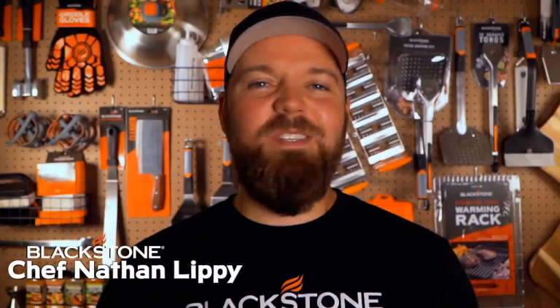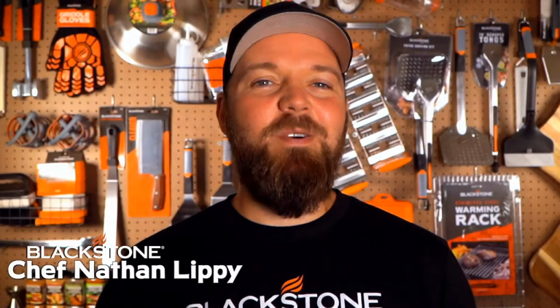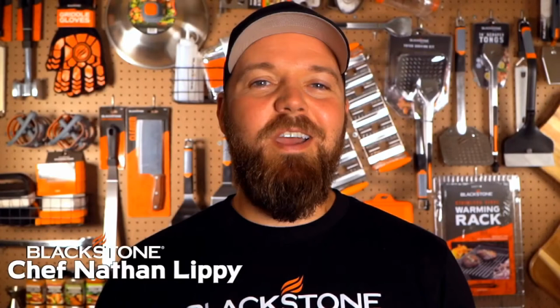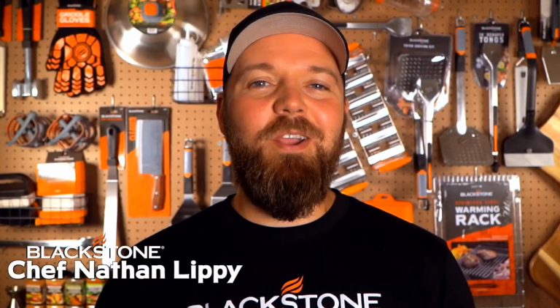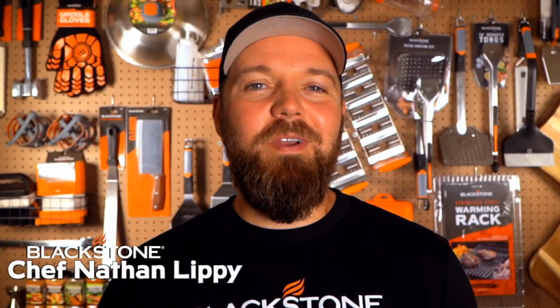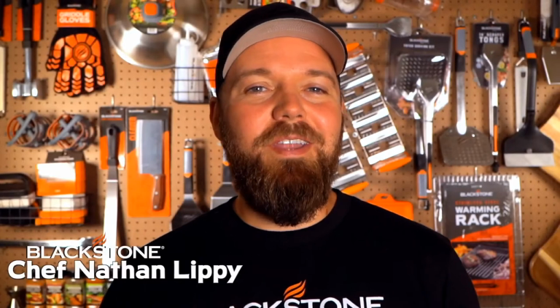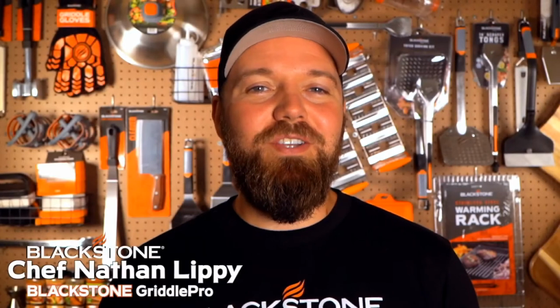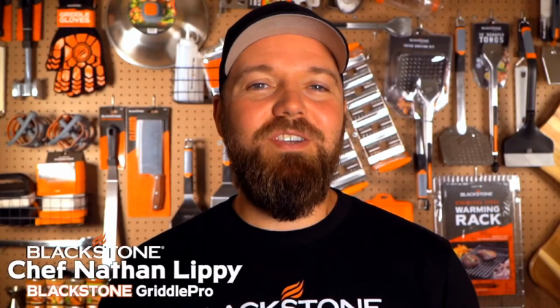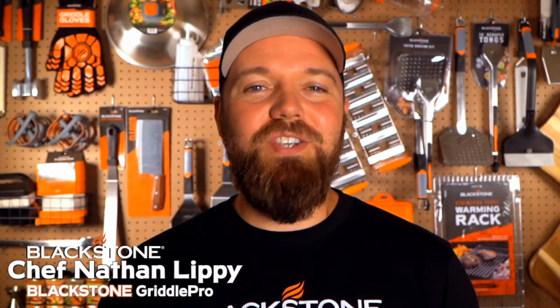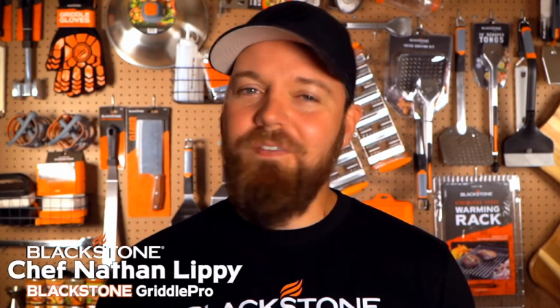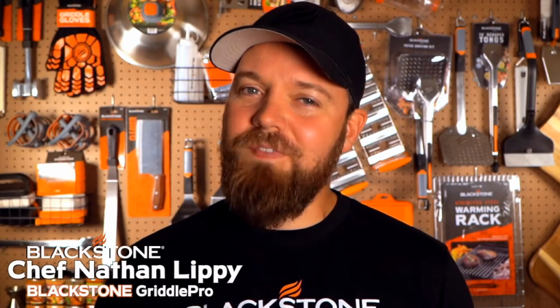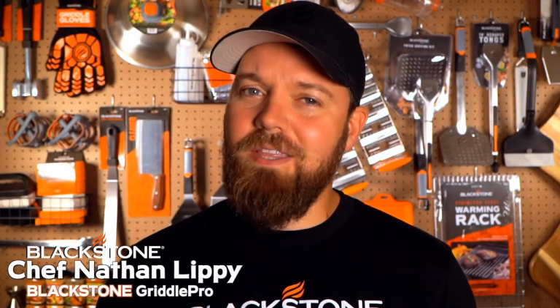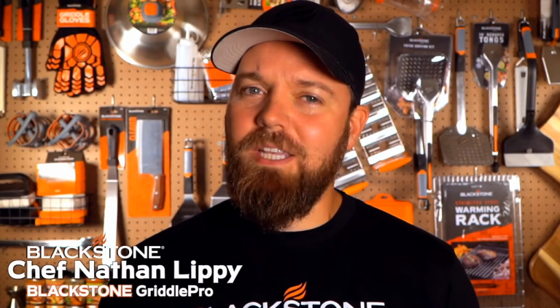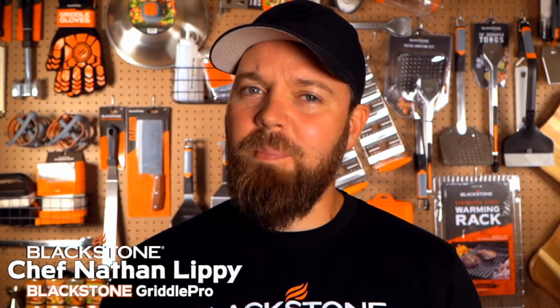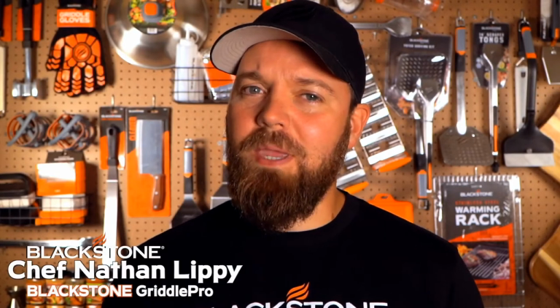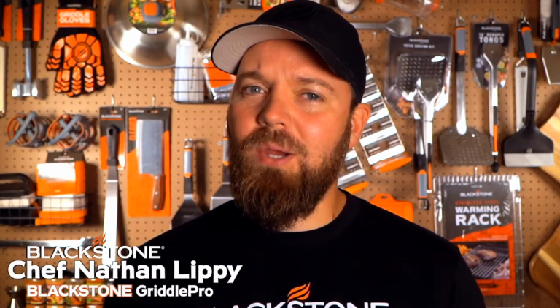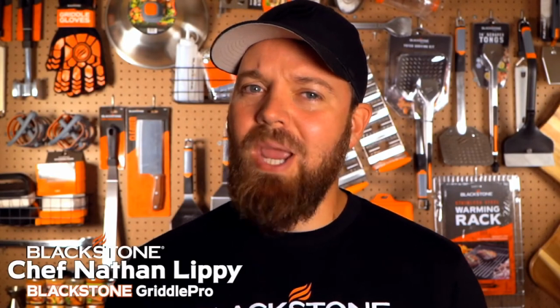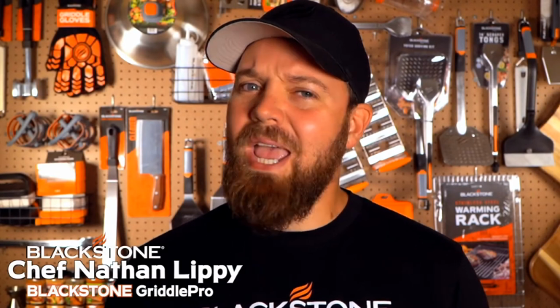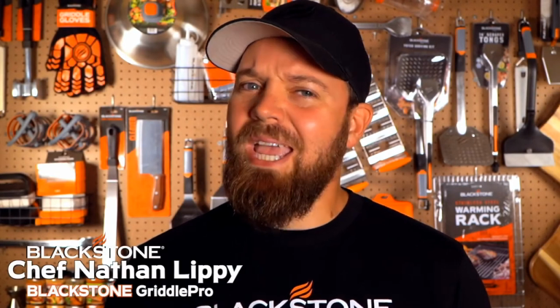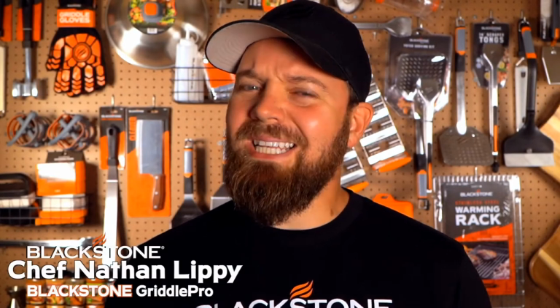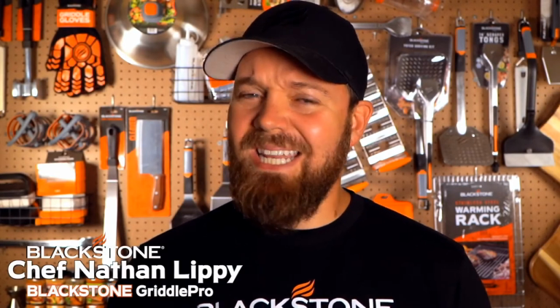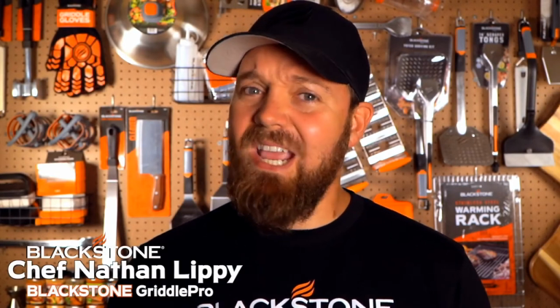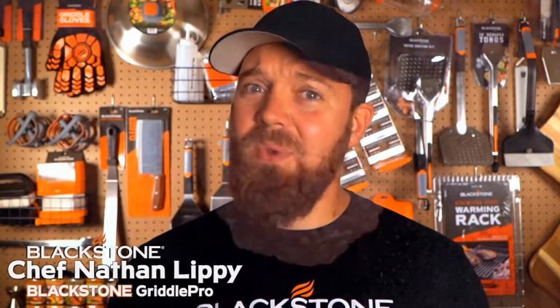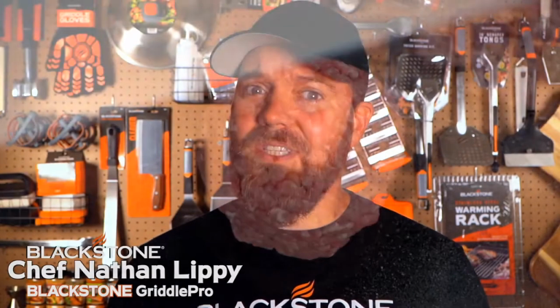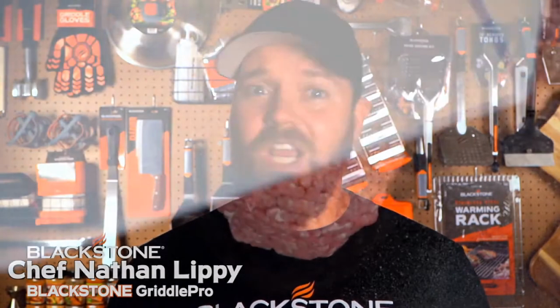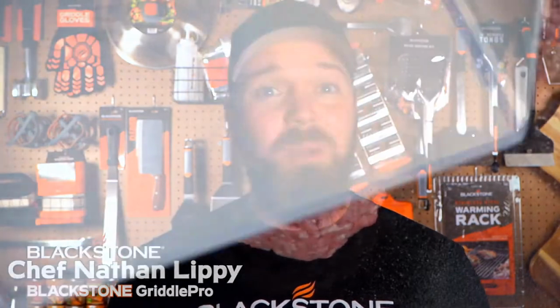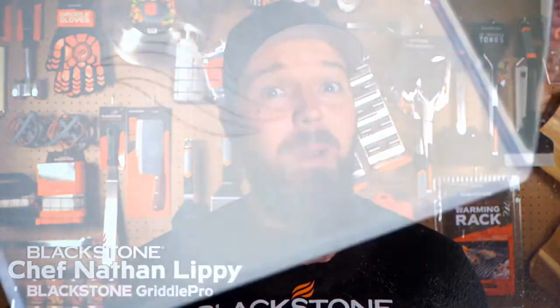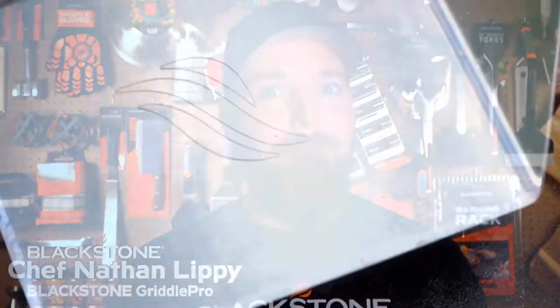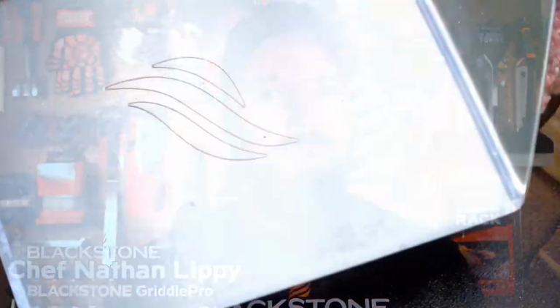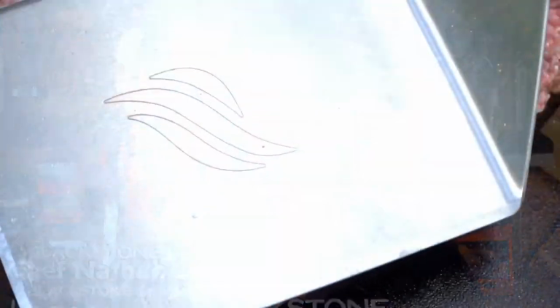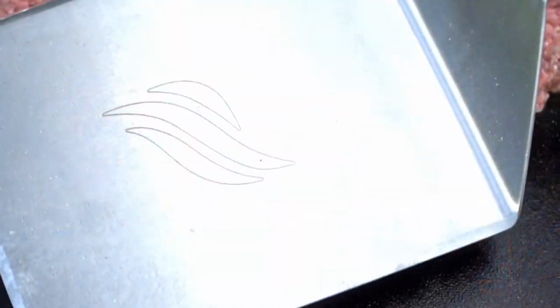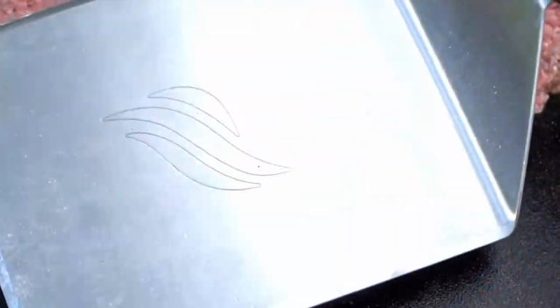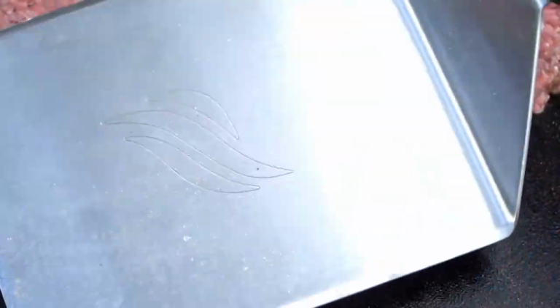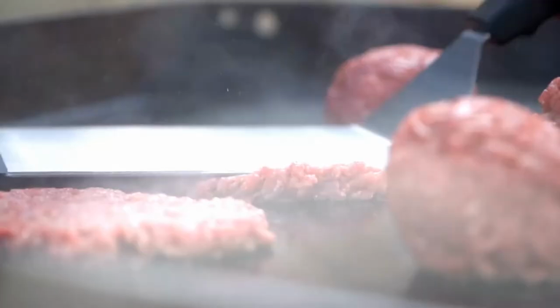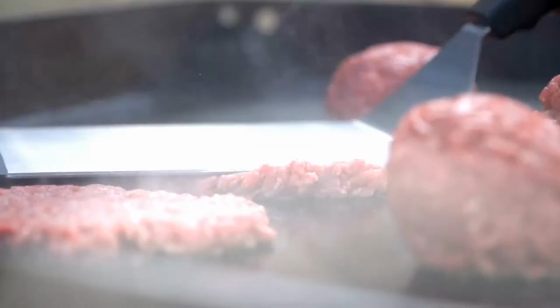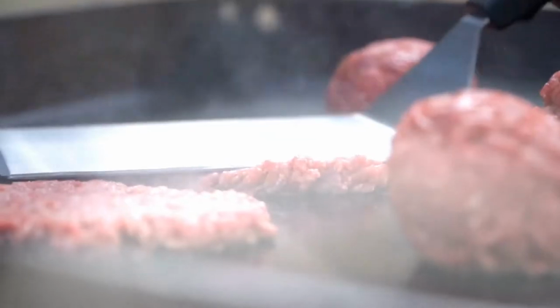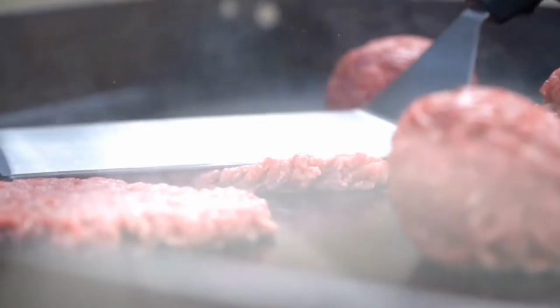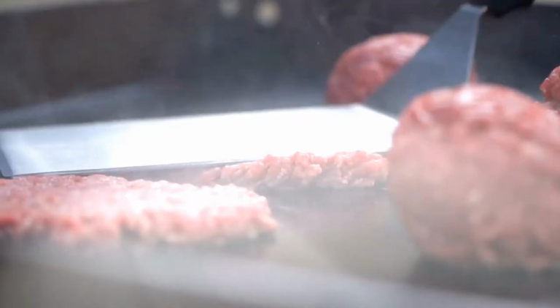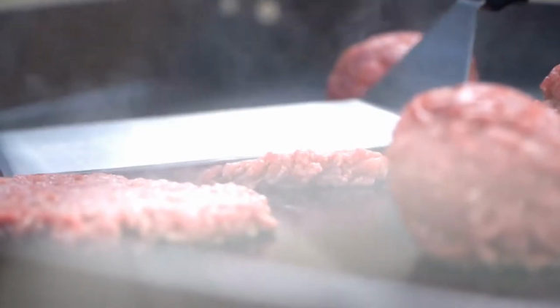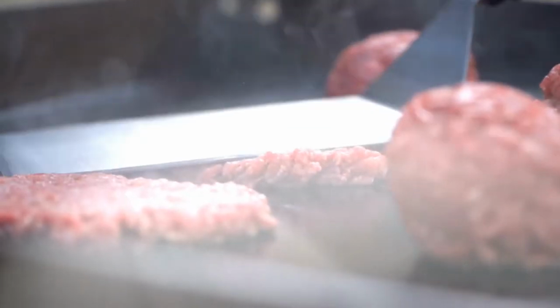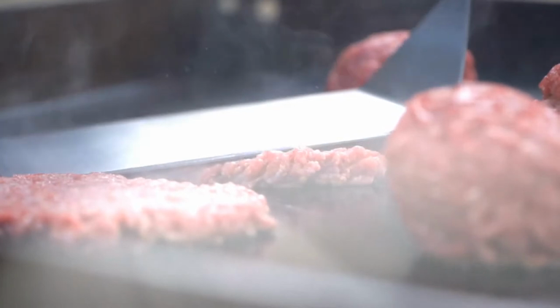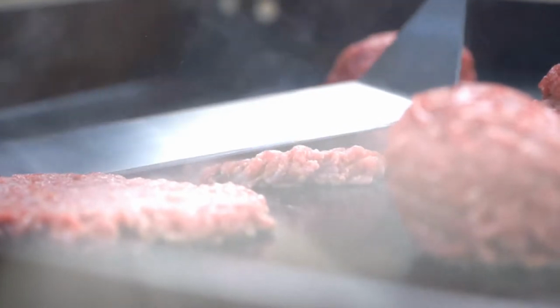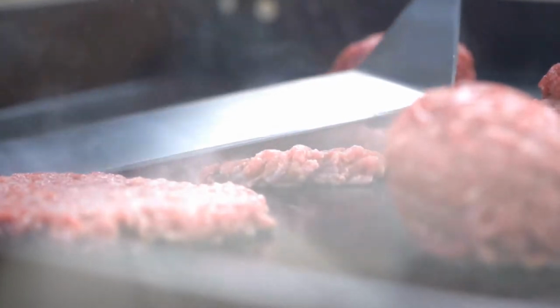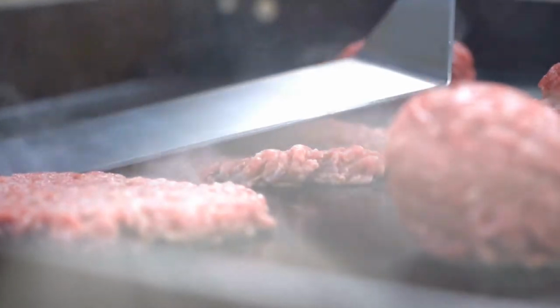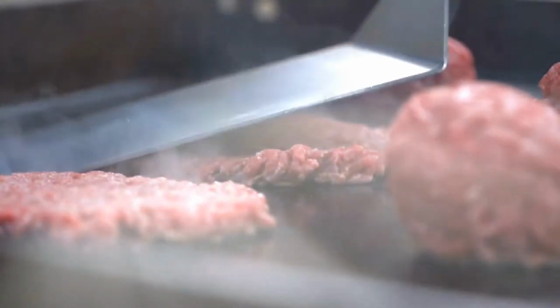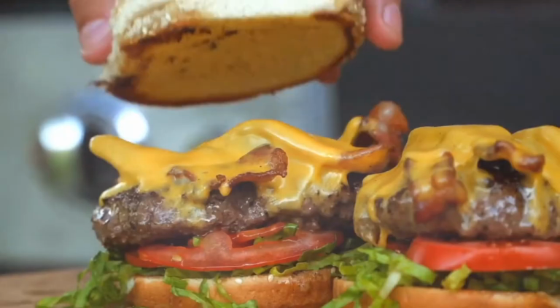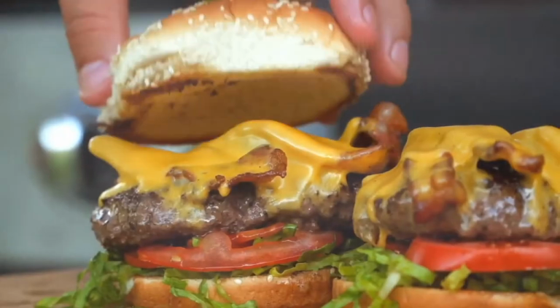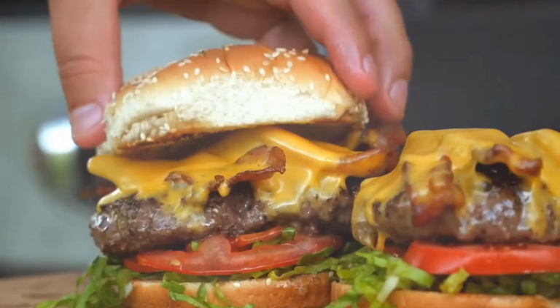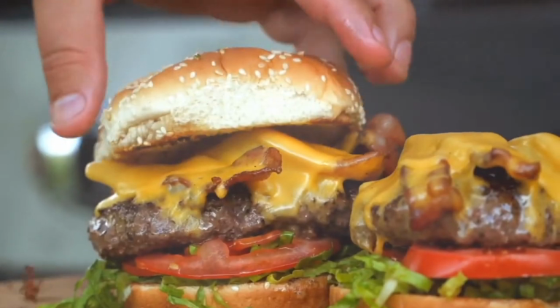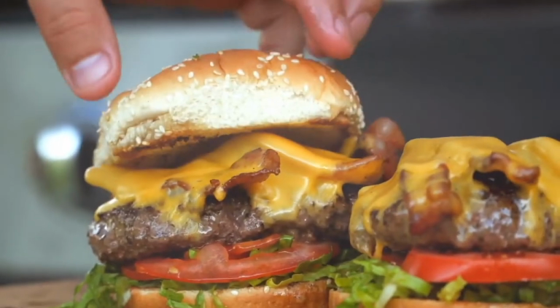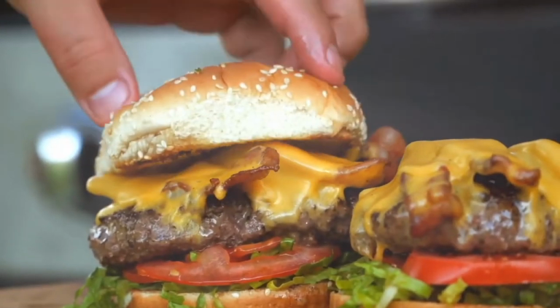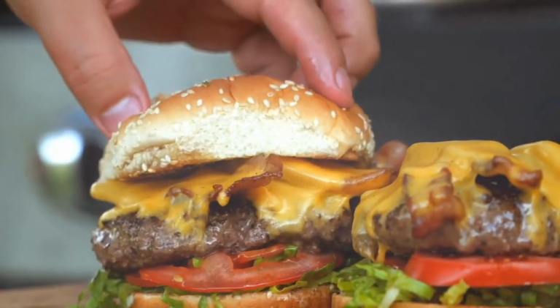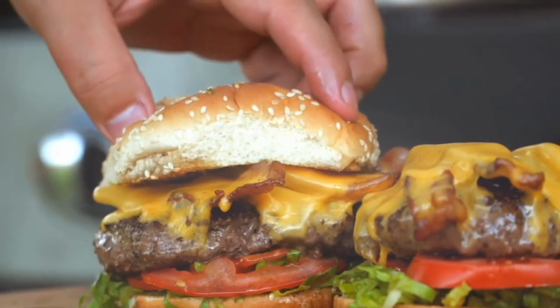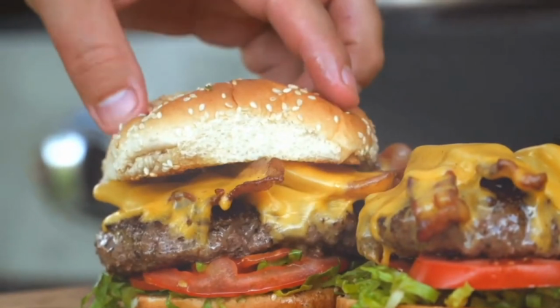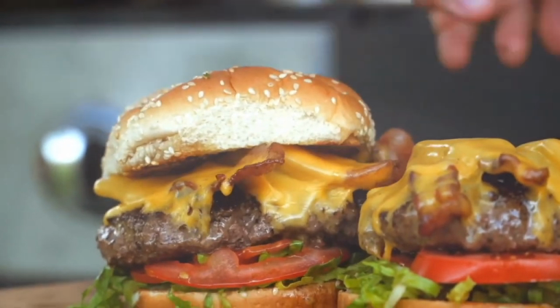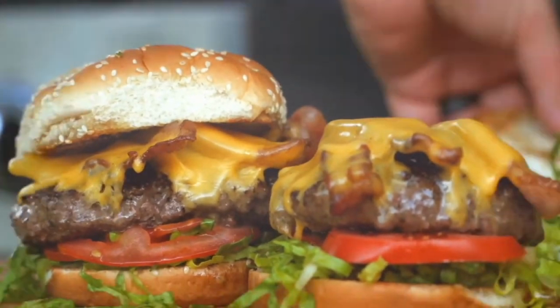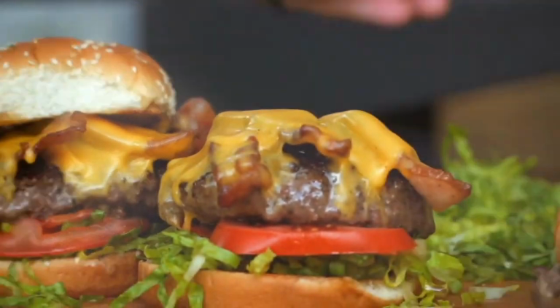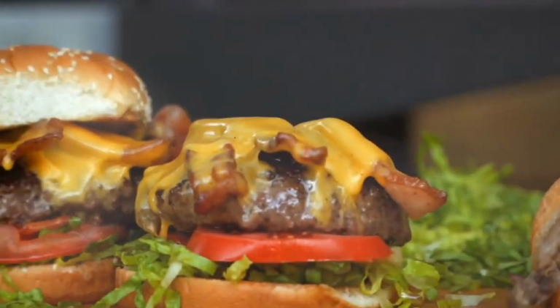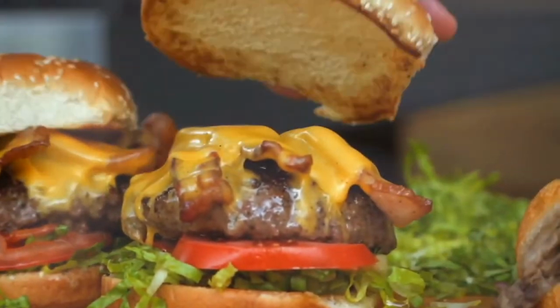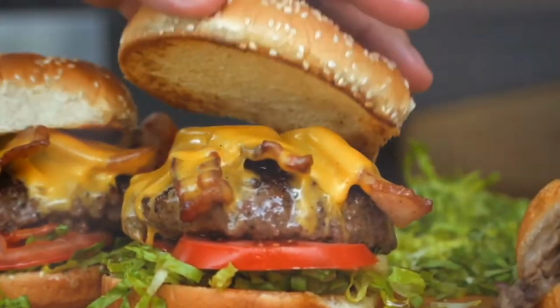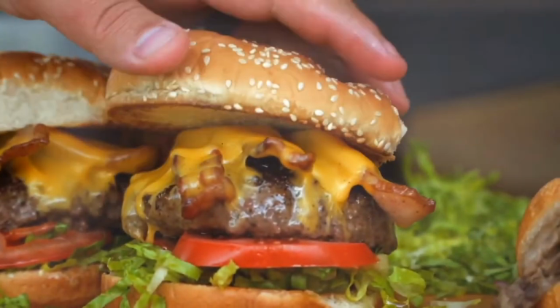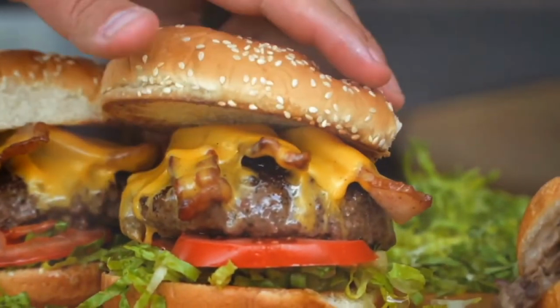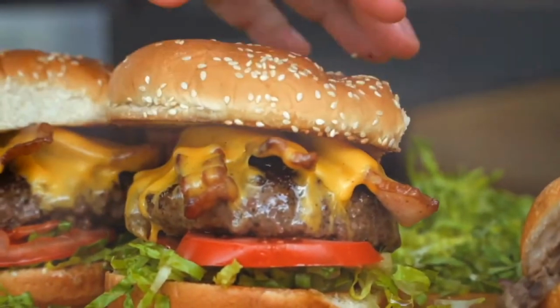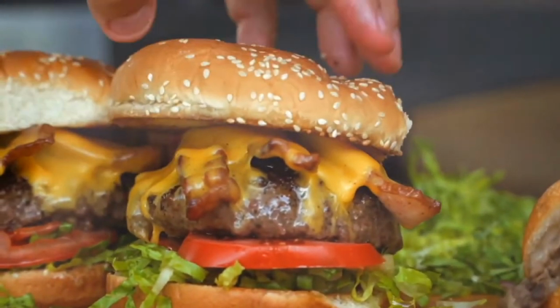What's going on Griddle Nation? Chef Nathan Lippey here, and today I want to talk about burgers. Smashed, beautiful, cheesy burgers.